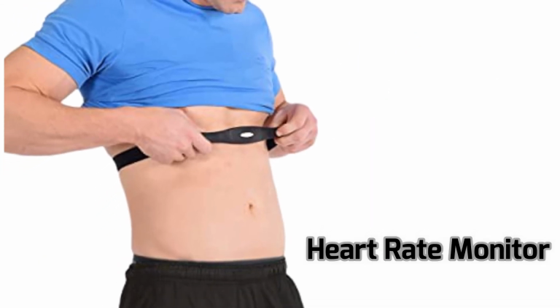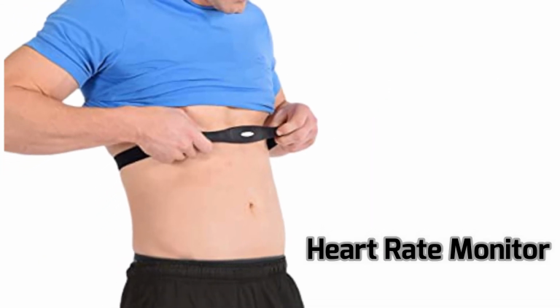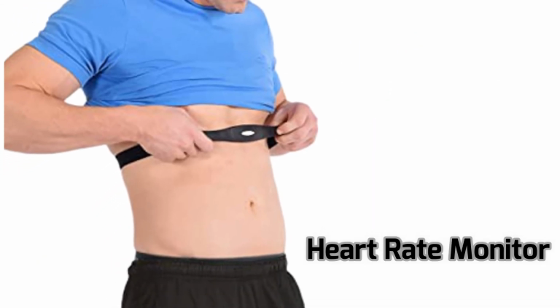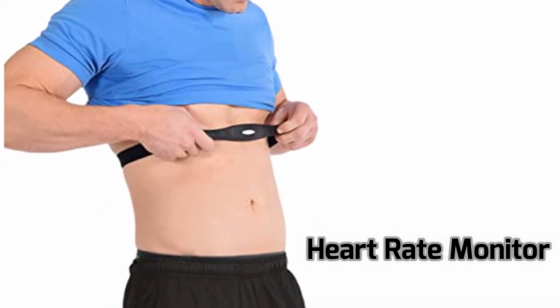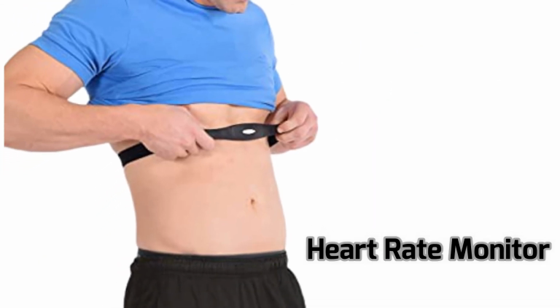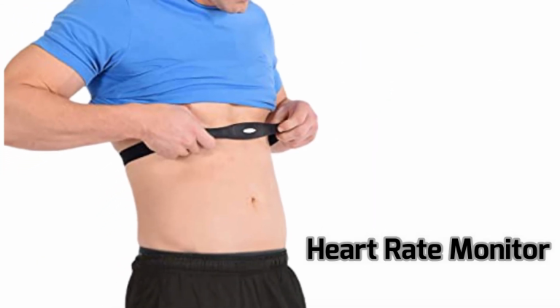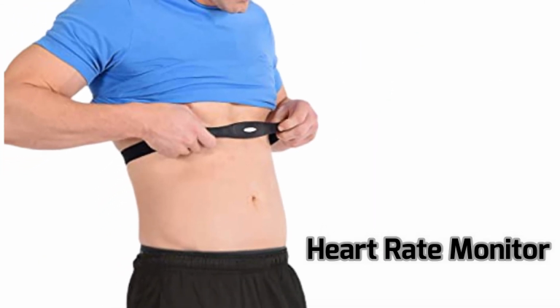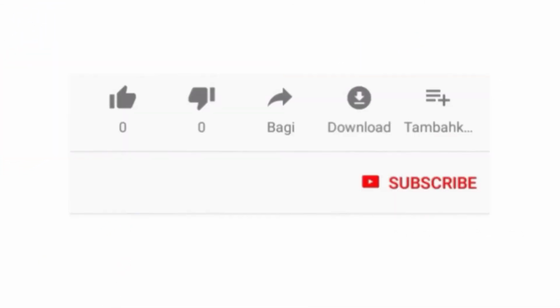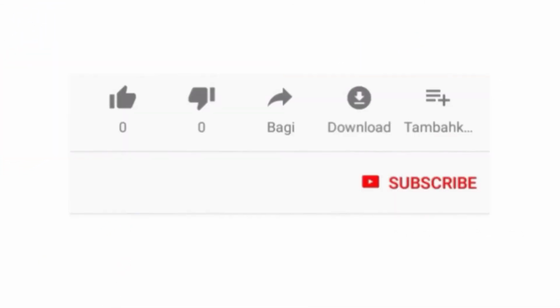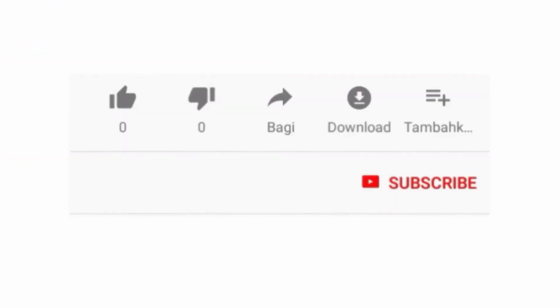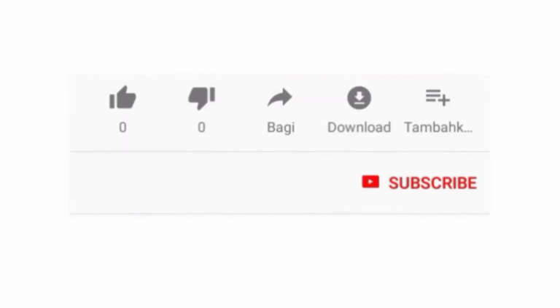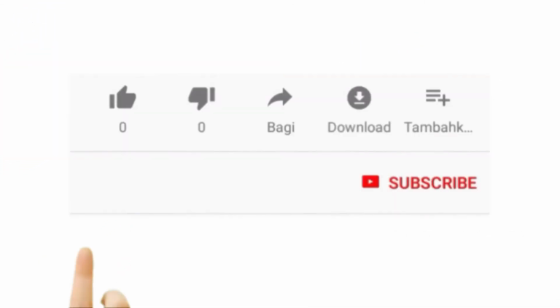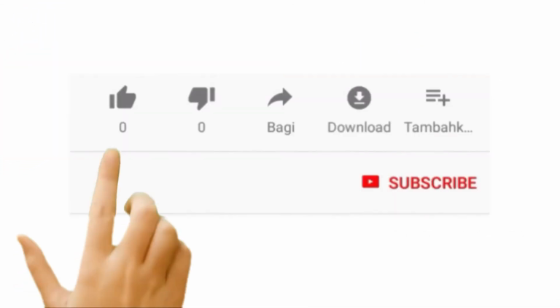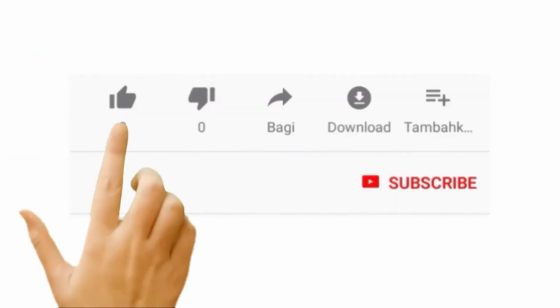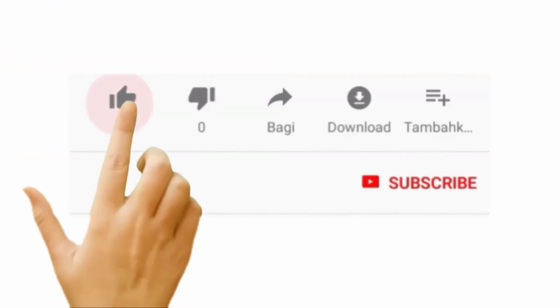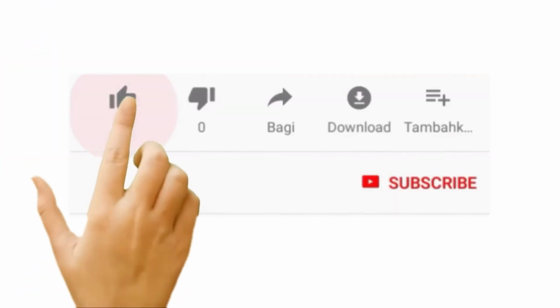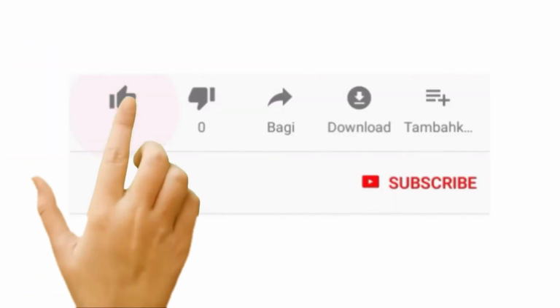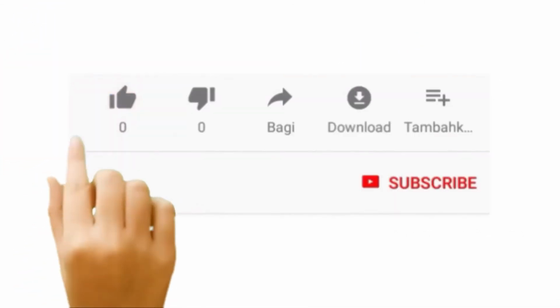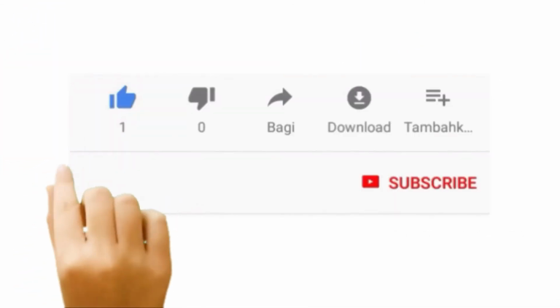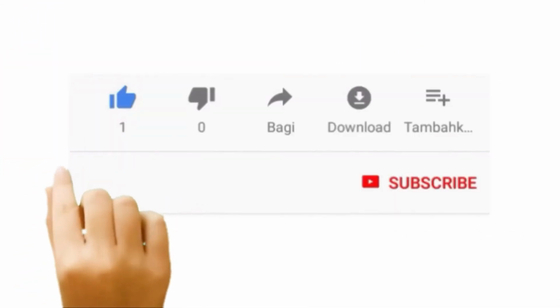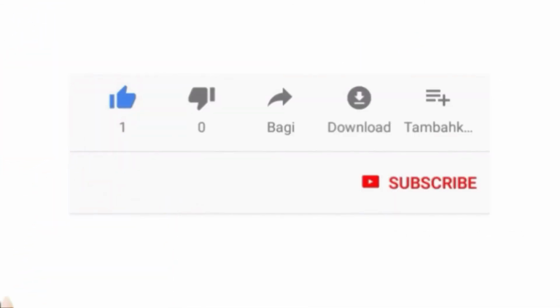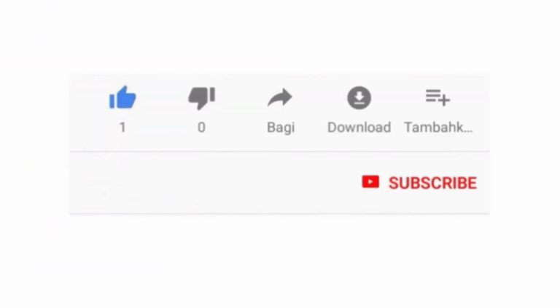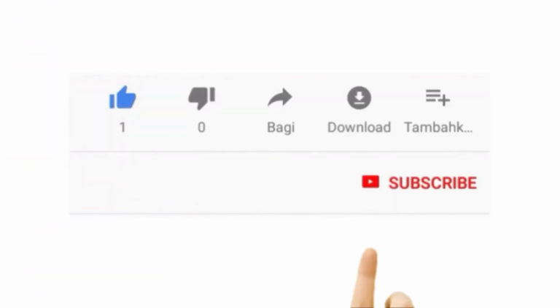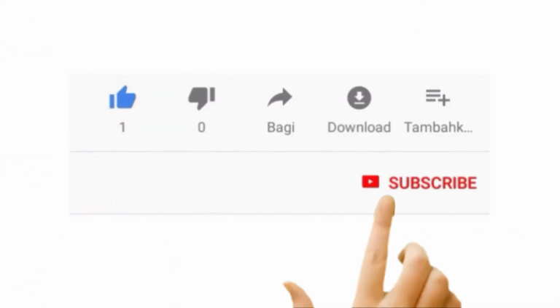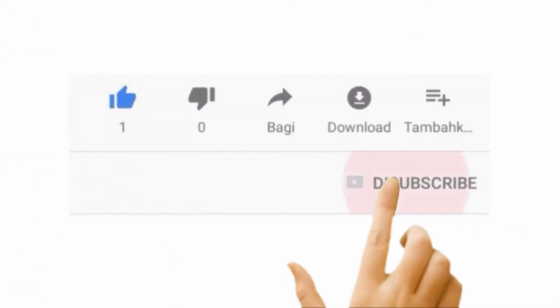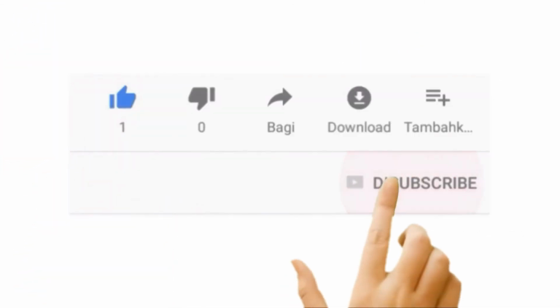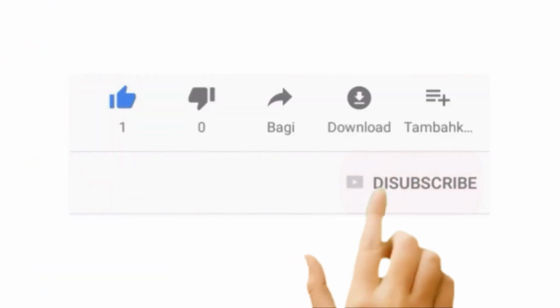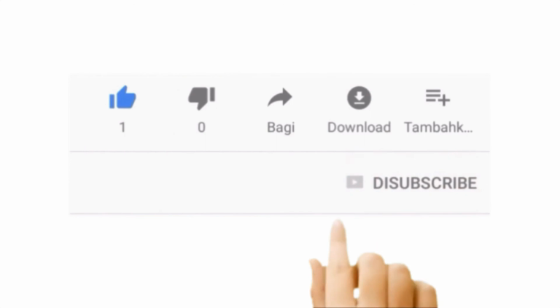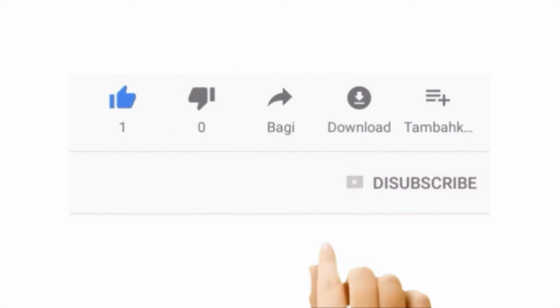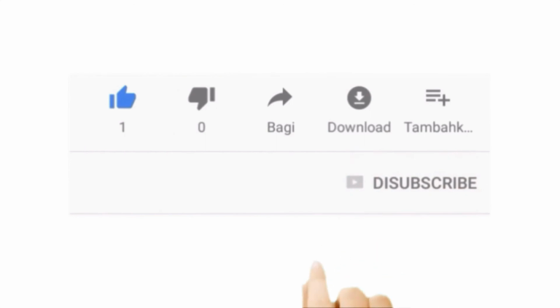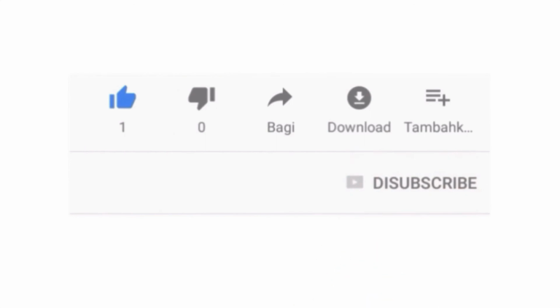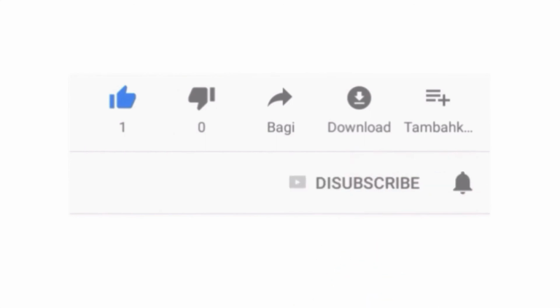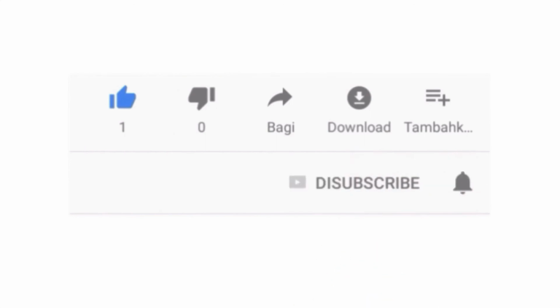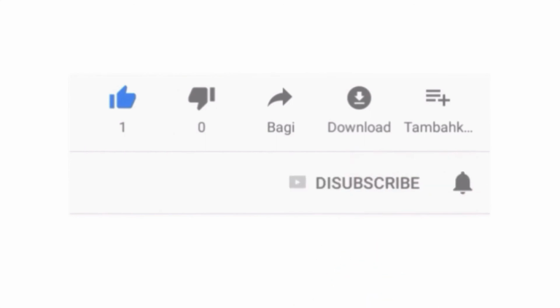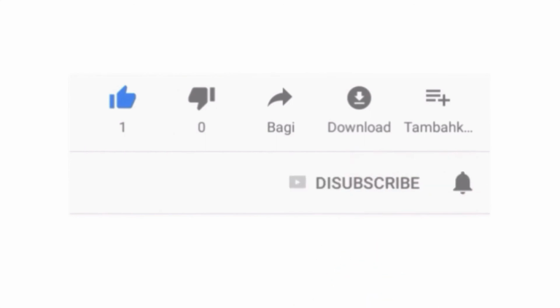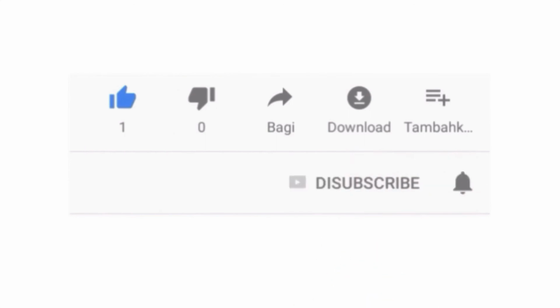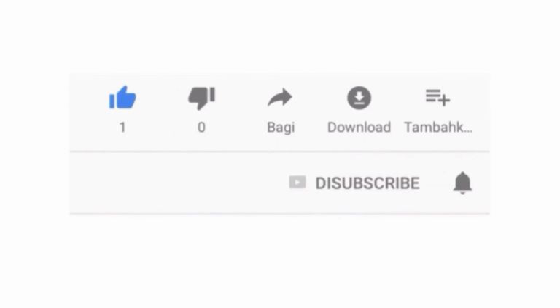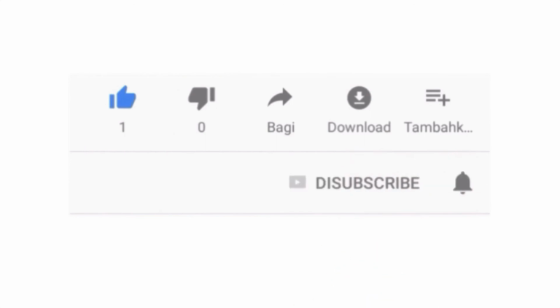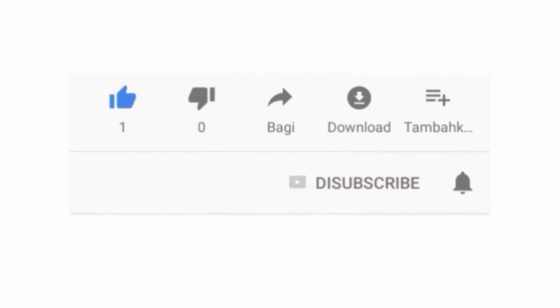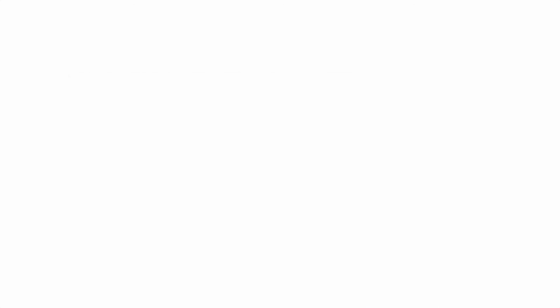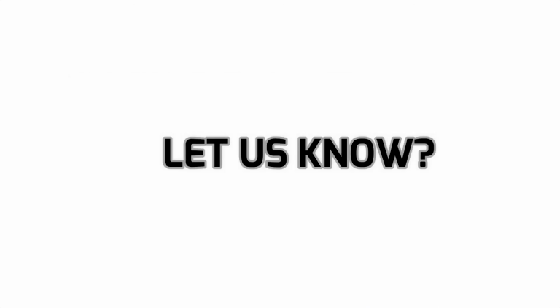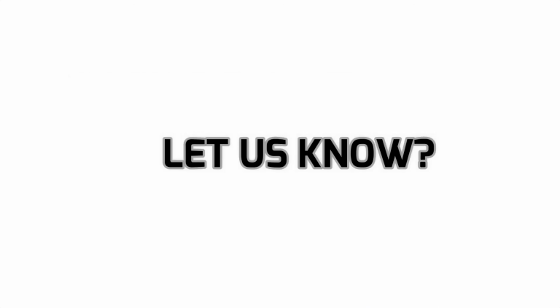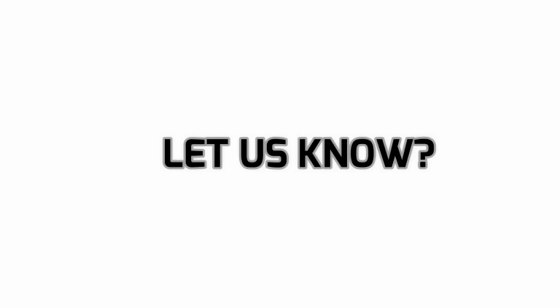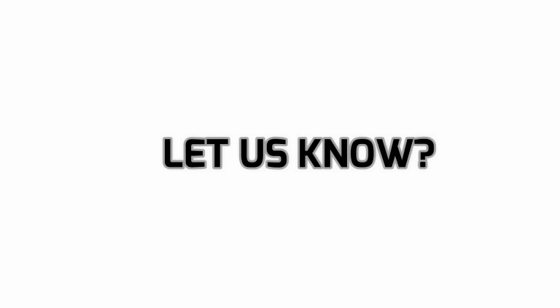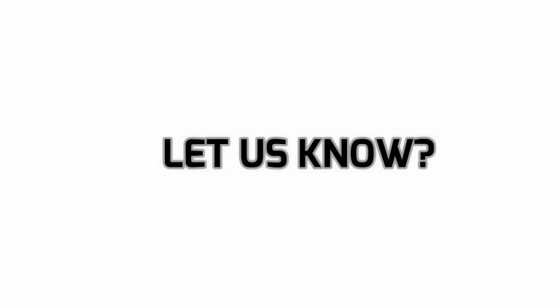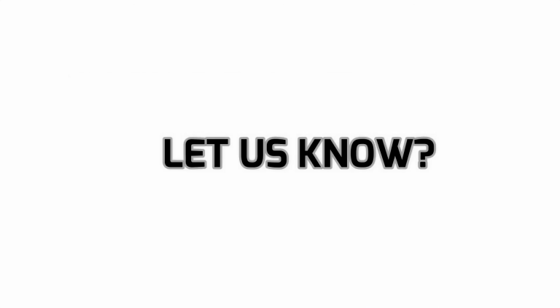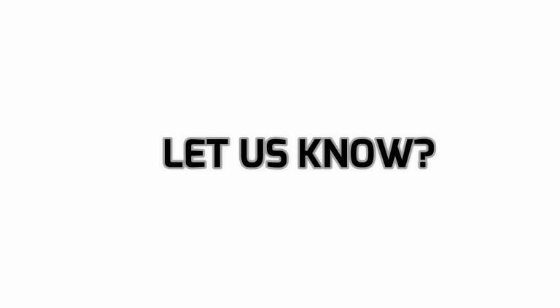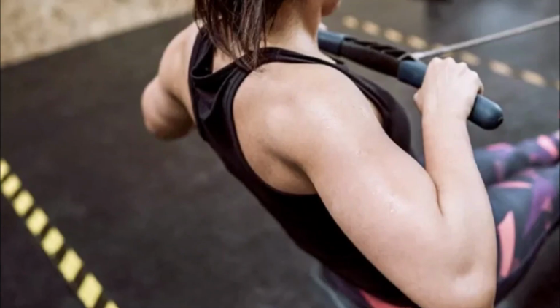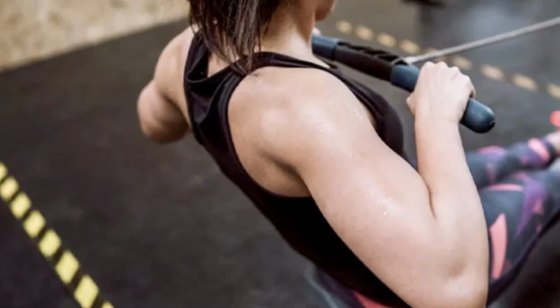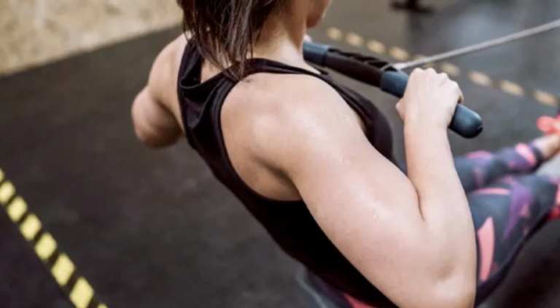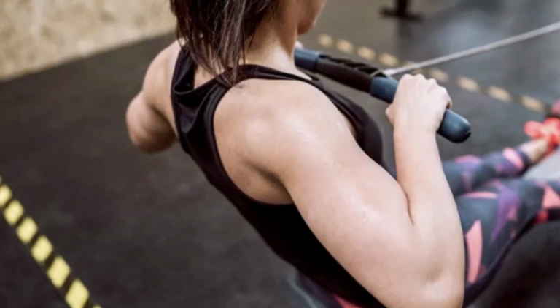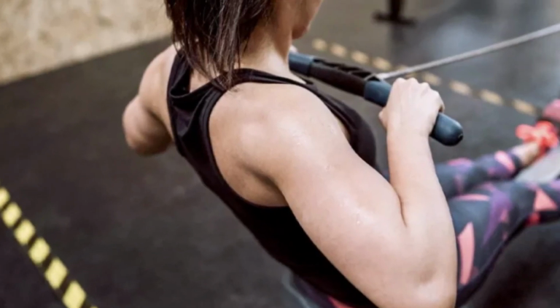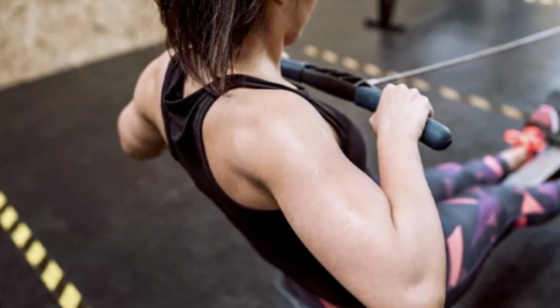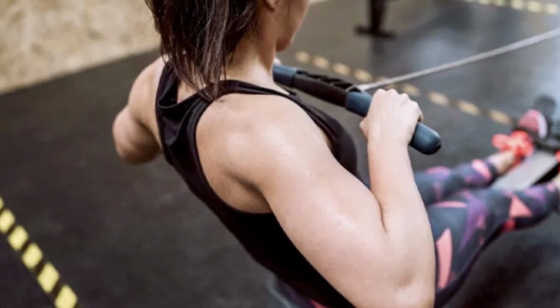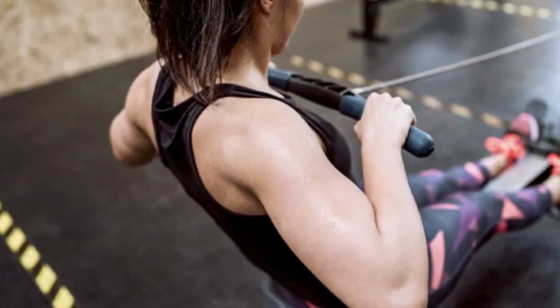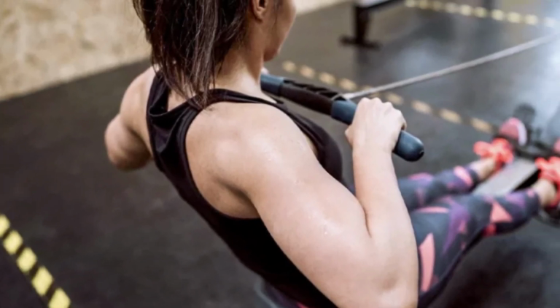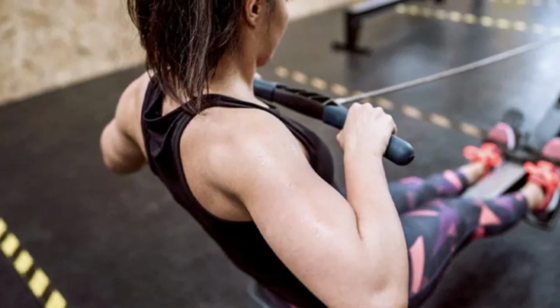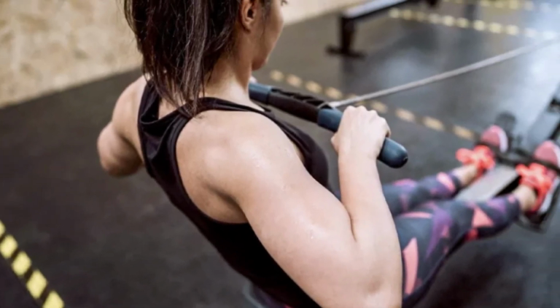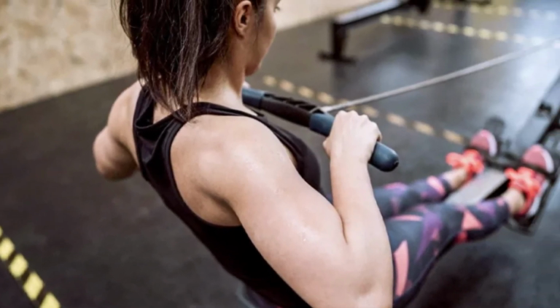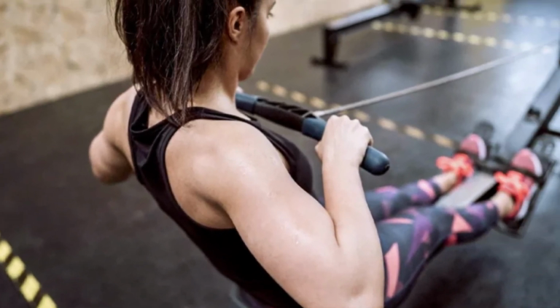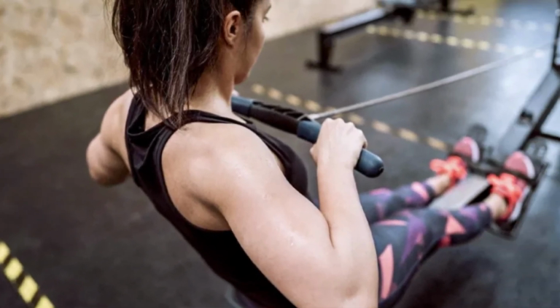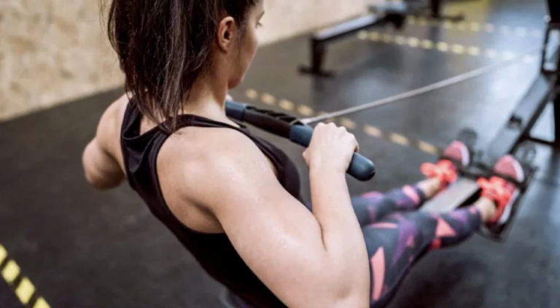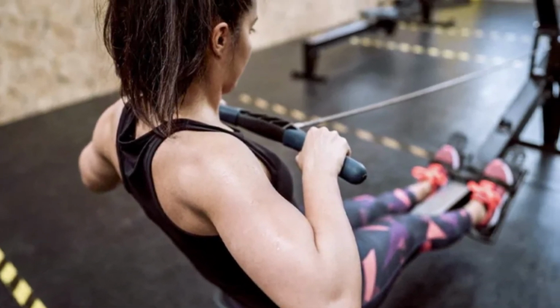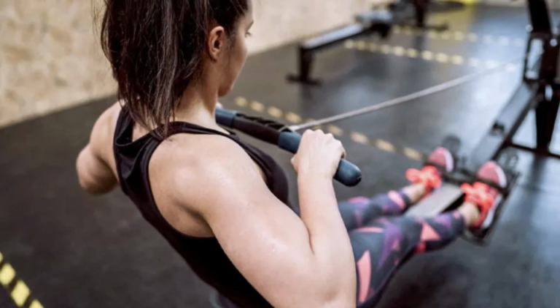If you like this video, hit the thumbs up button and subscribe to our channel. Also, let us know which rower machine you would like us to review next.